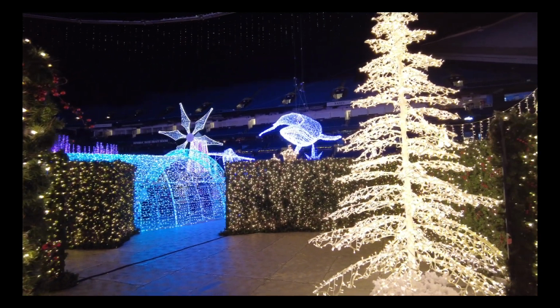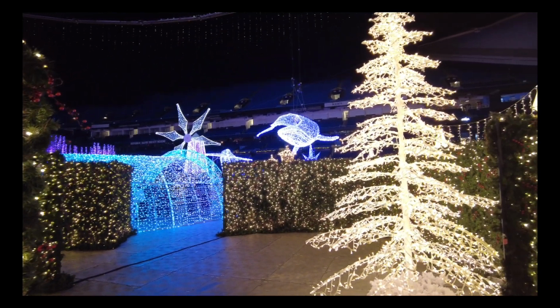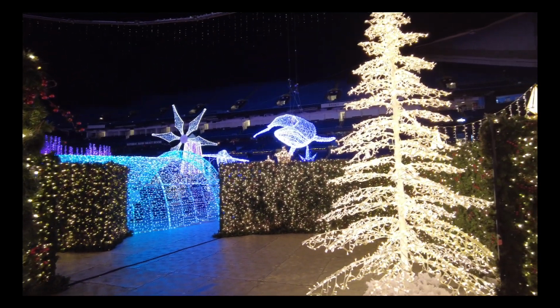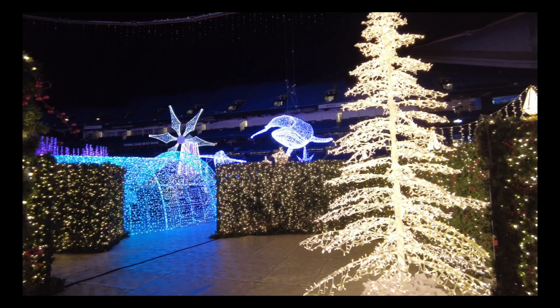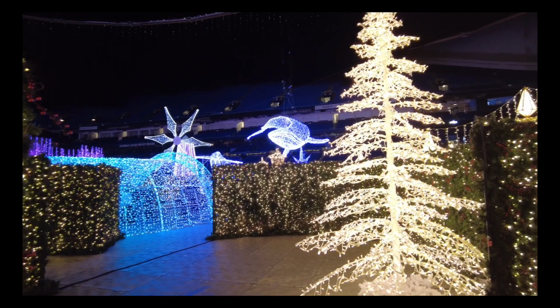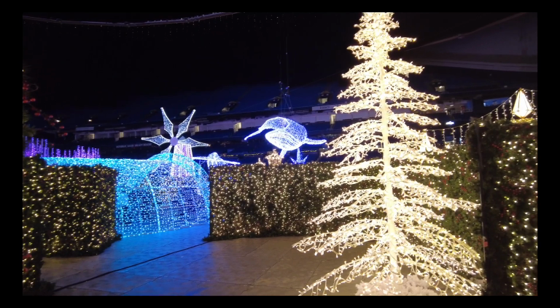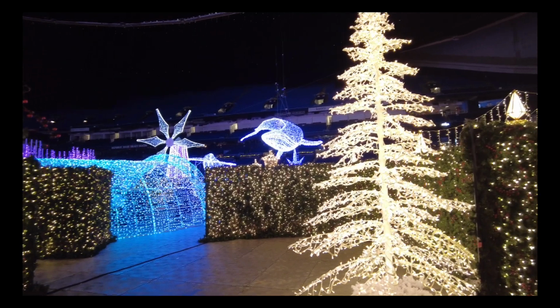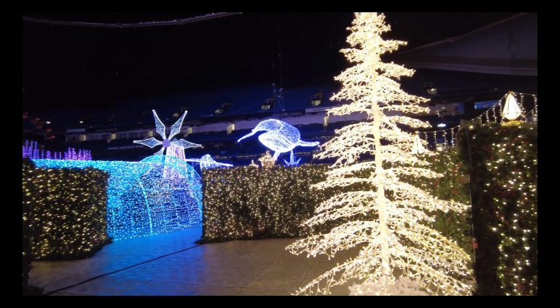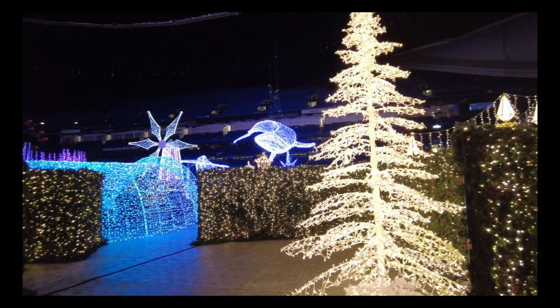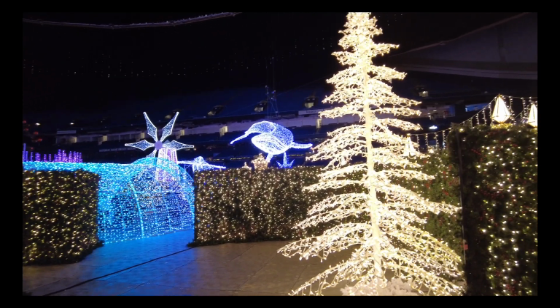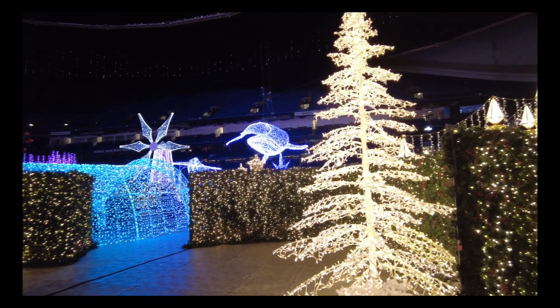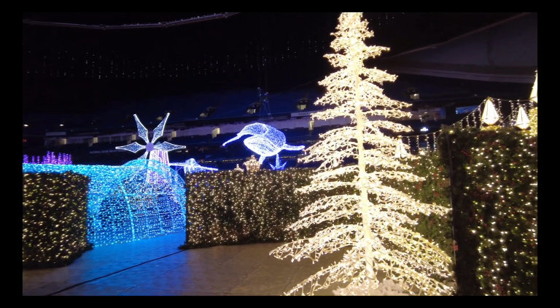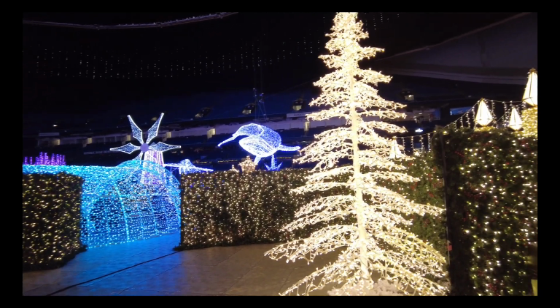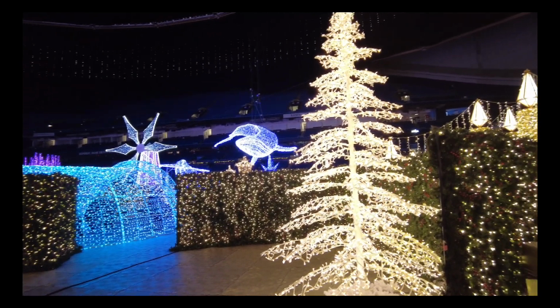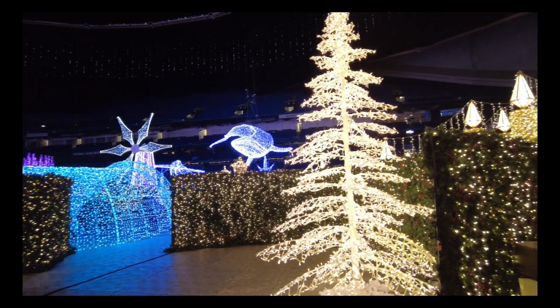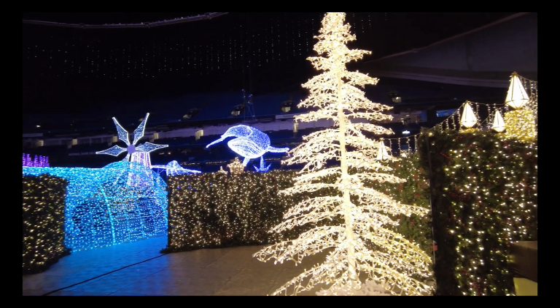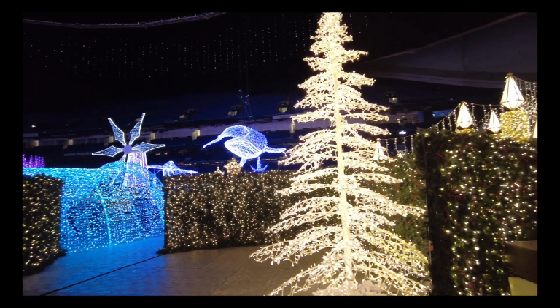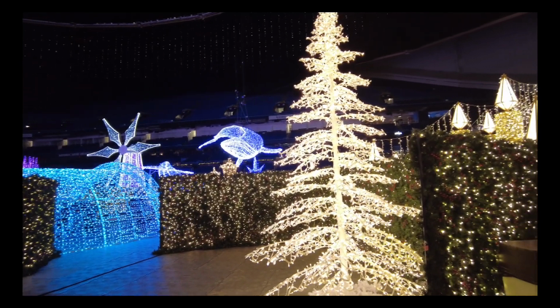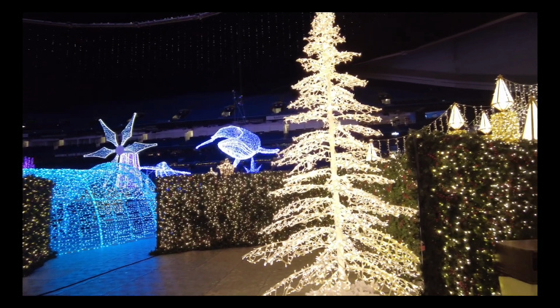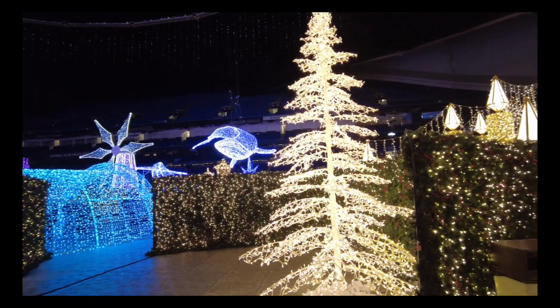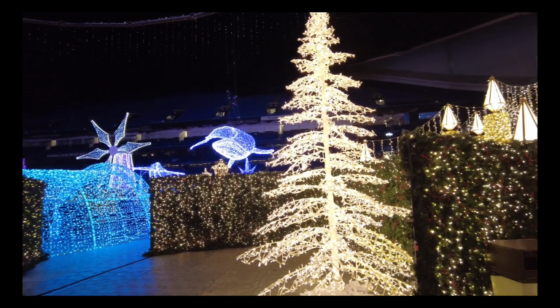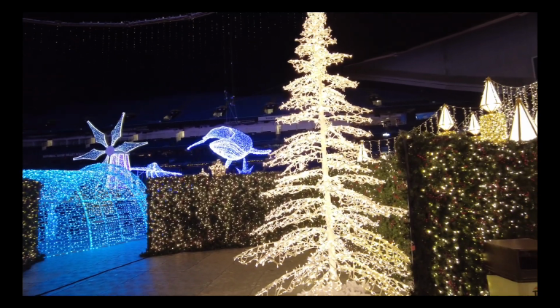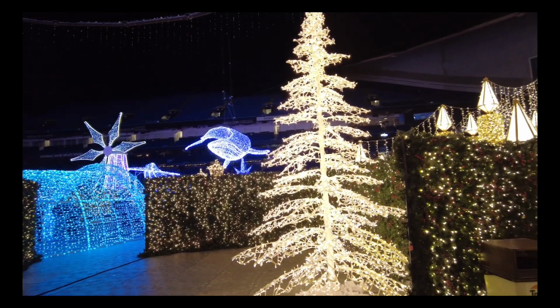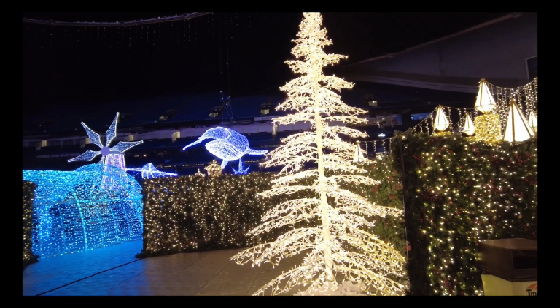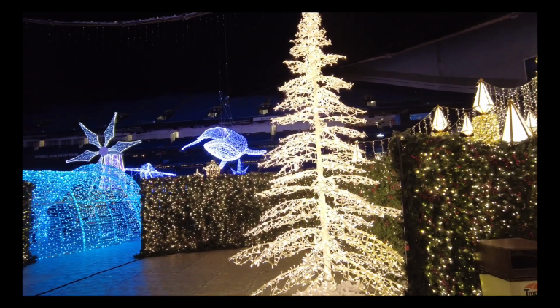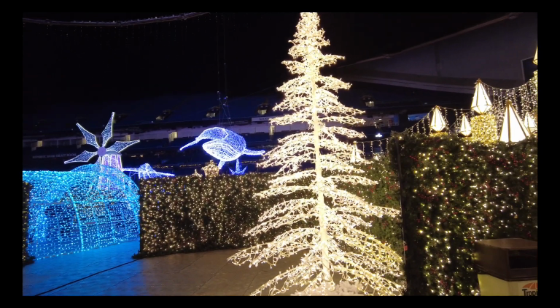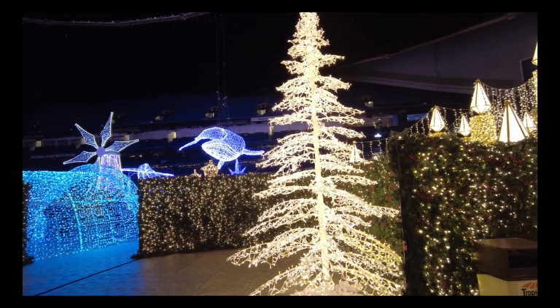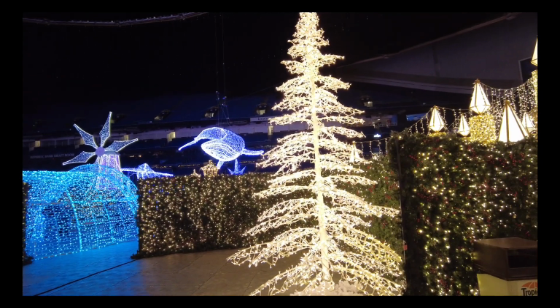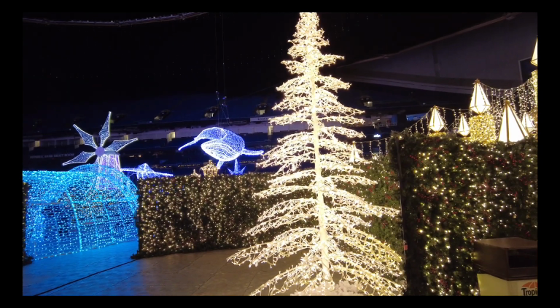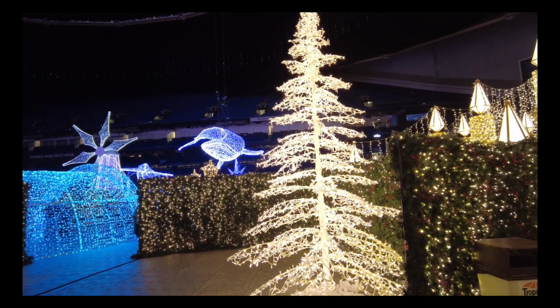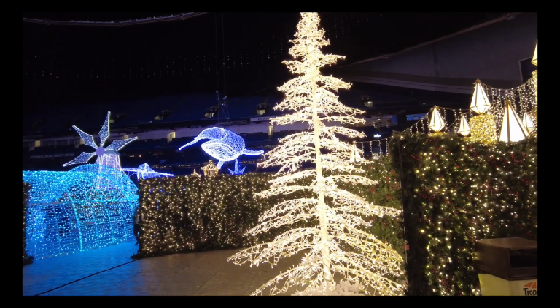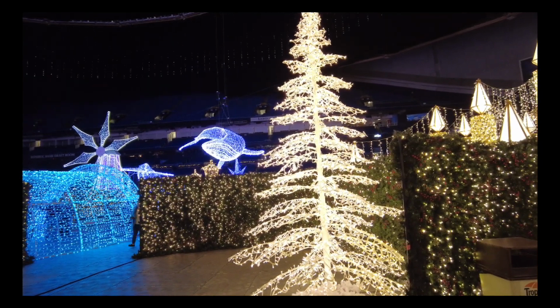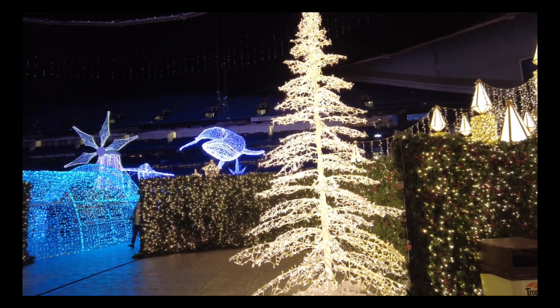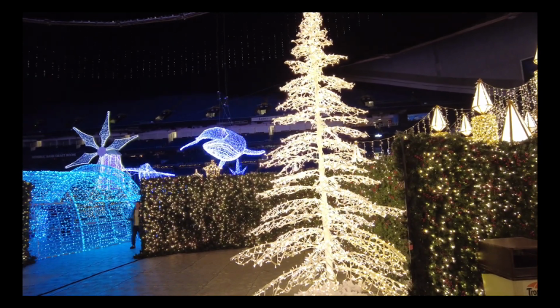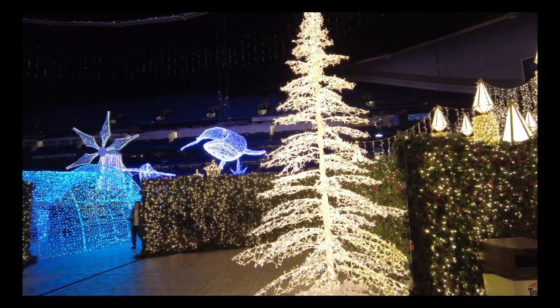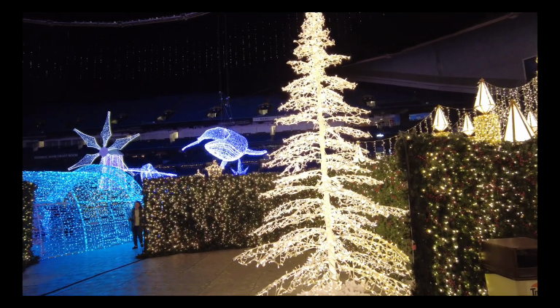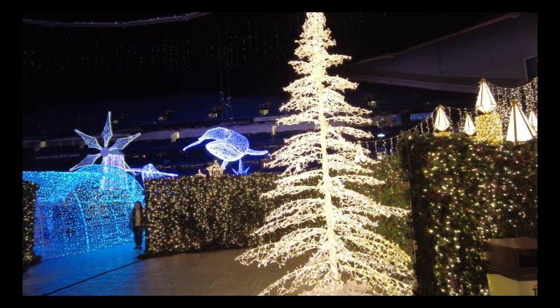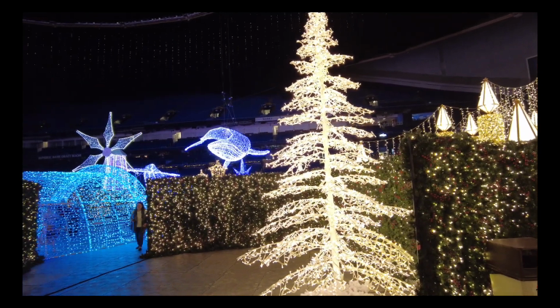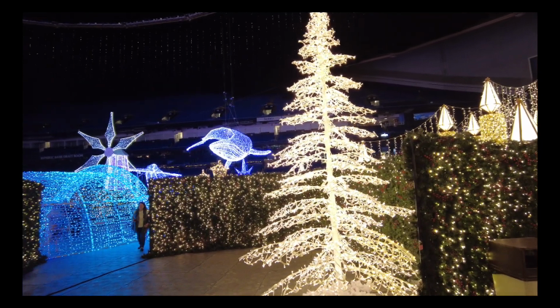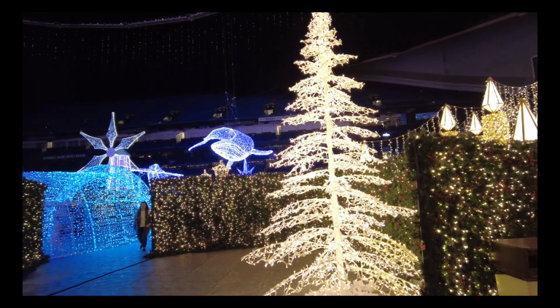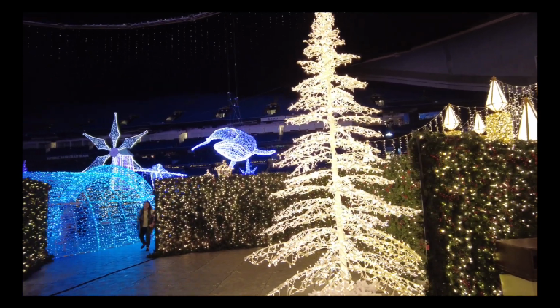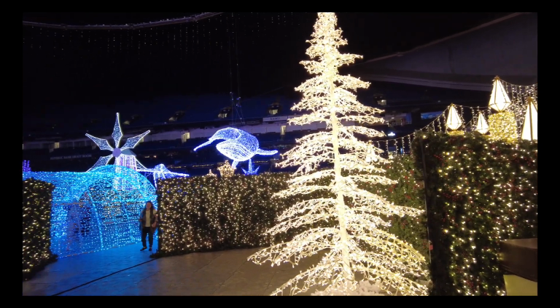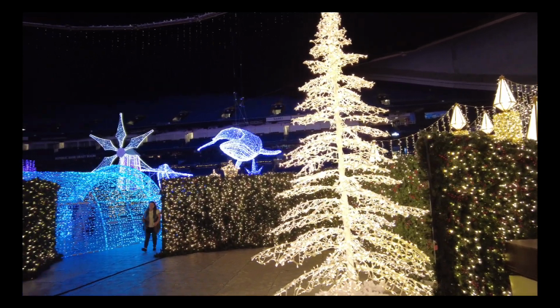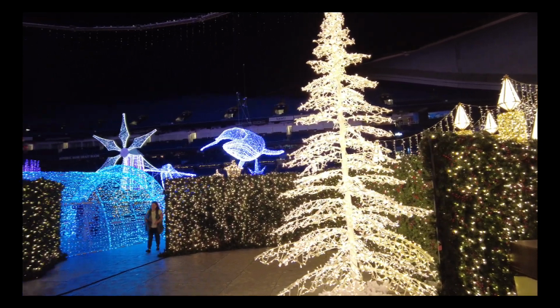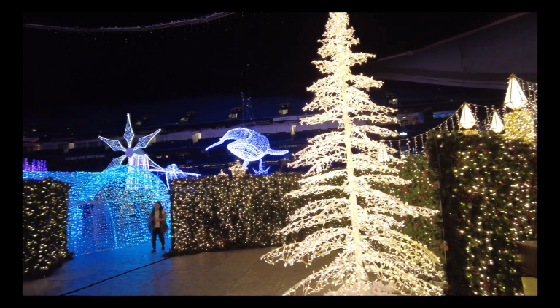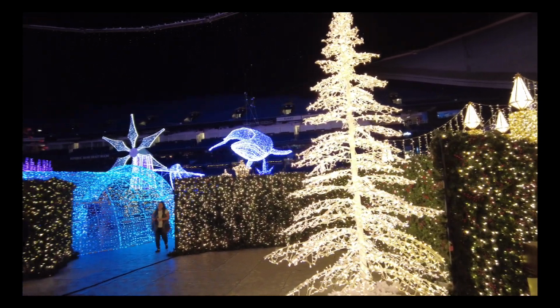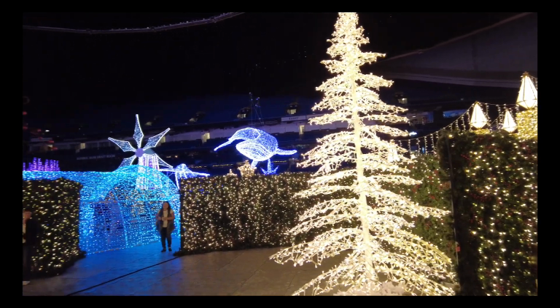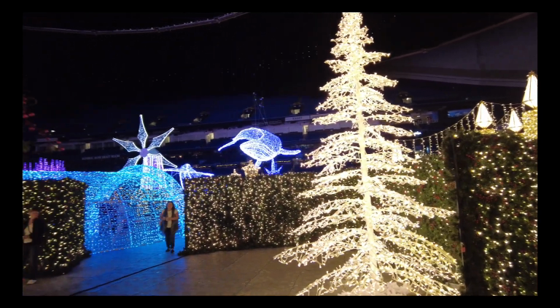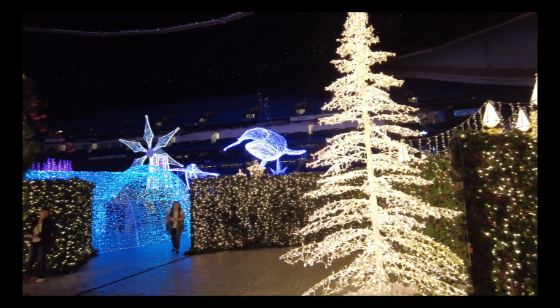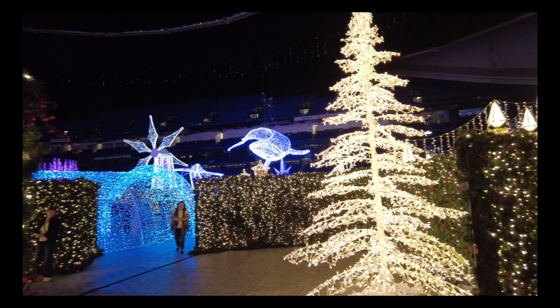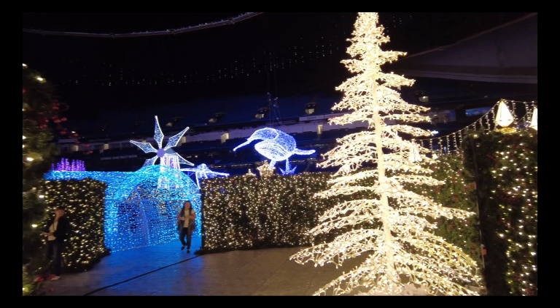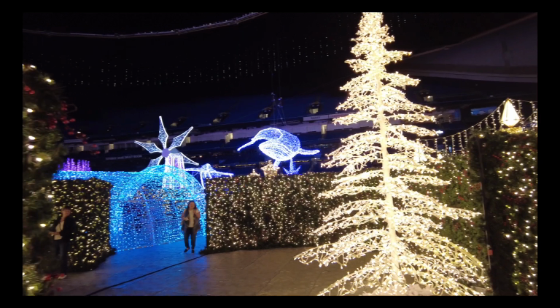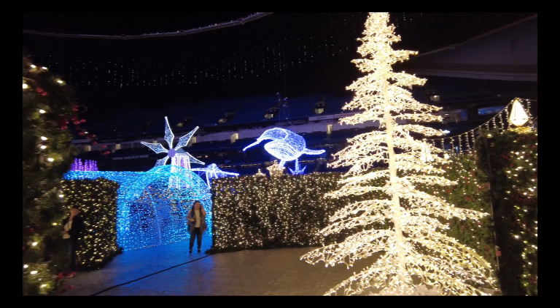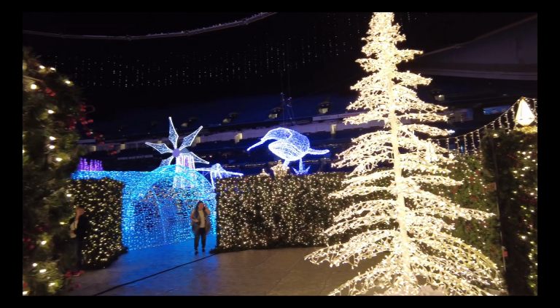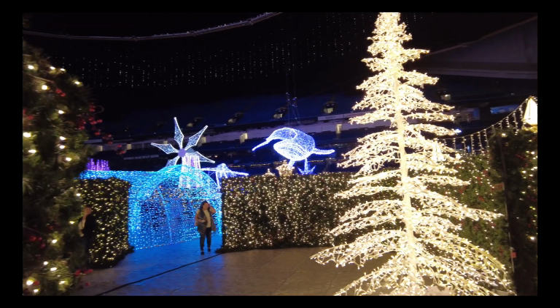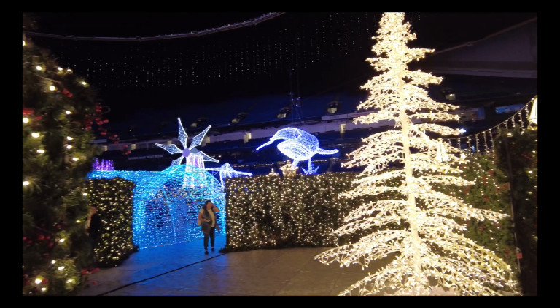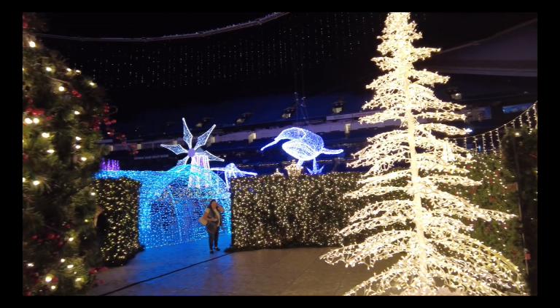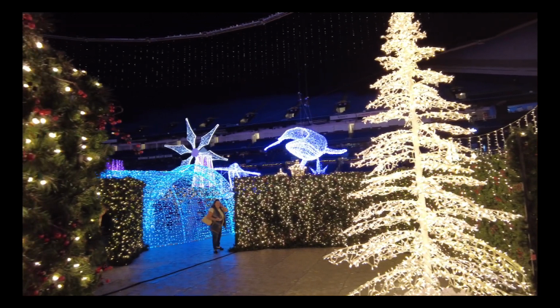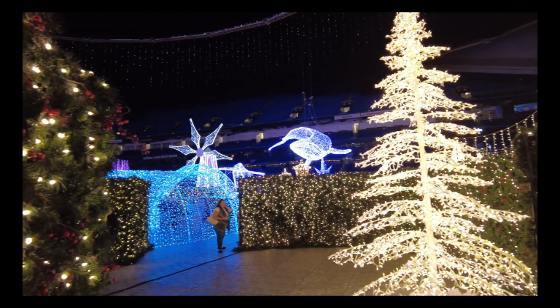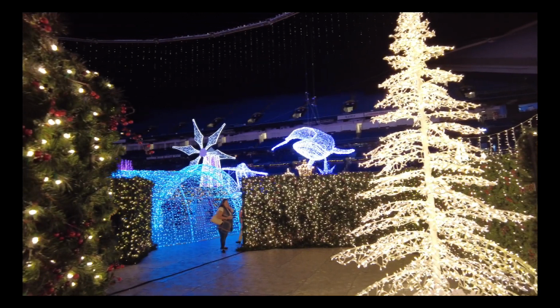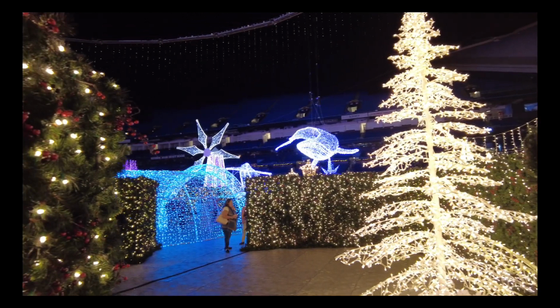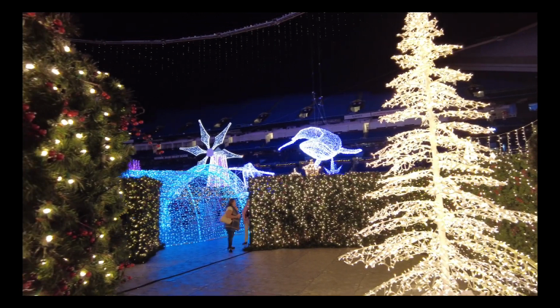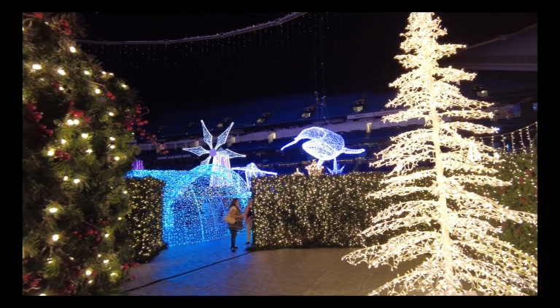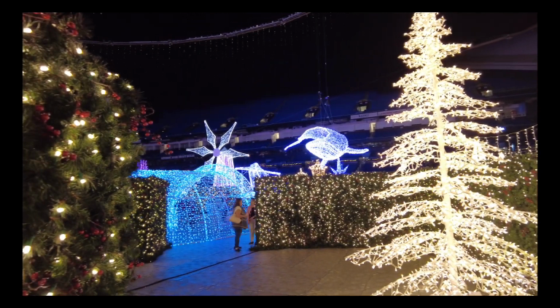We're at the Enchant St. Petersburg event at the Devil Rays' baseball stadium — they decorate the whole place up for Christmas. It's really kind of cool.